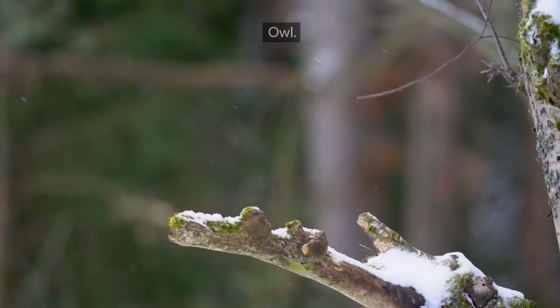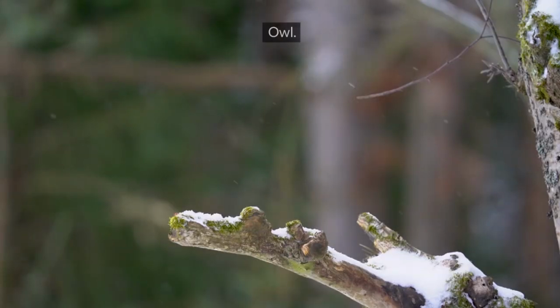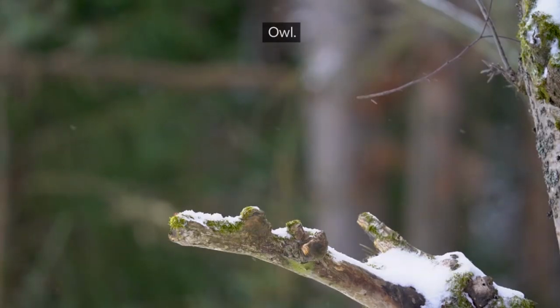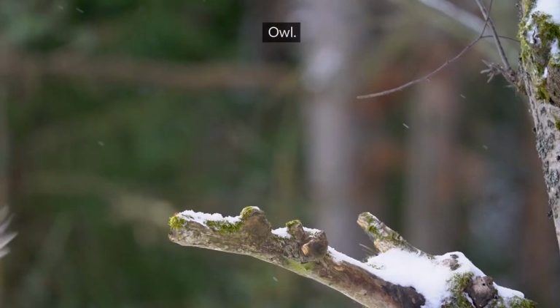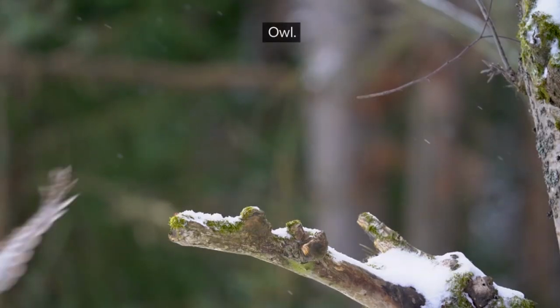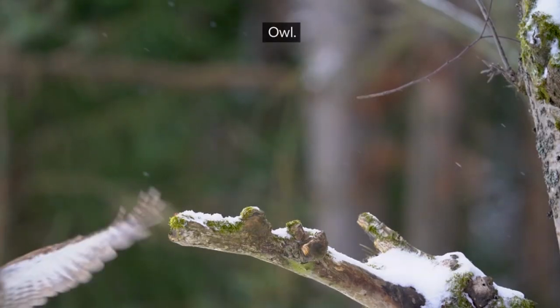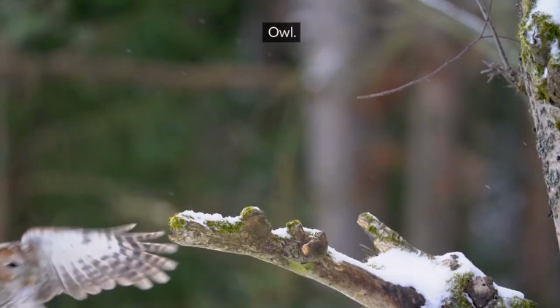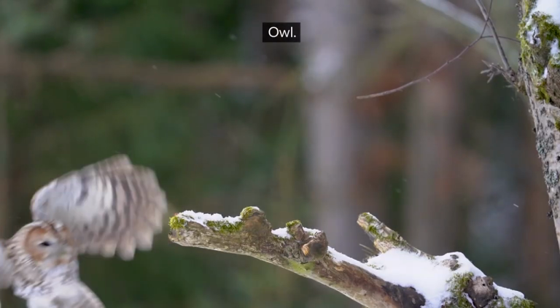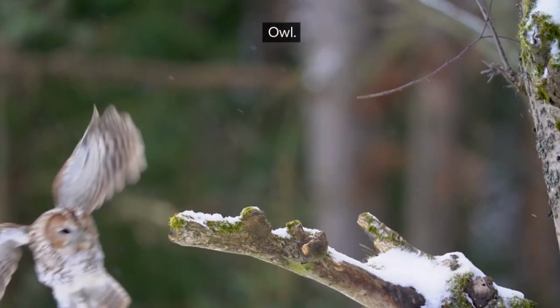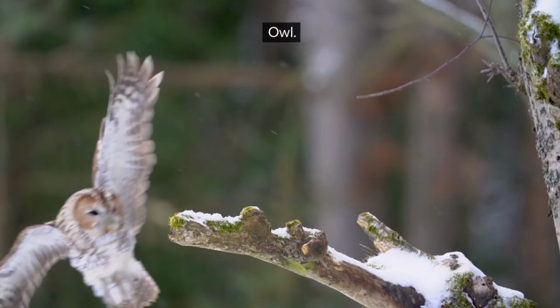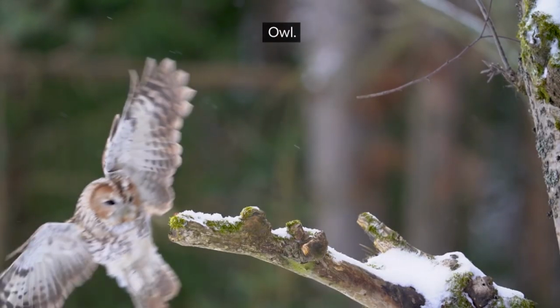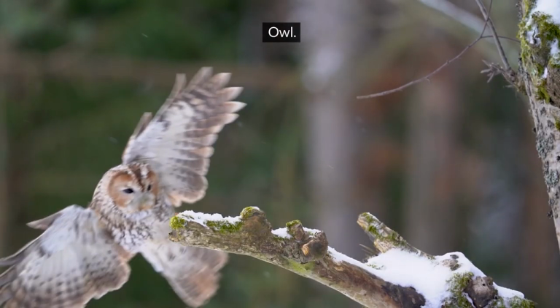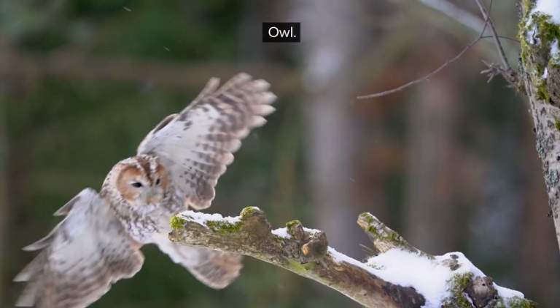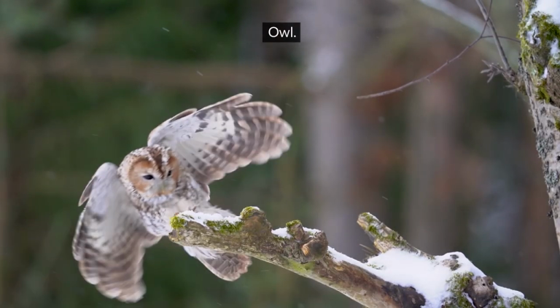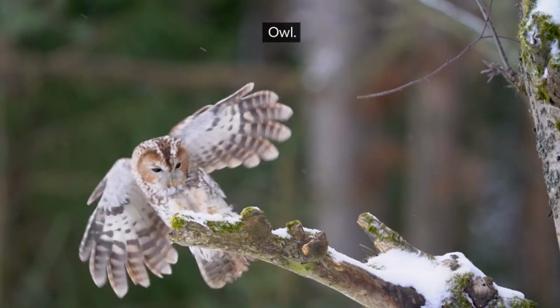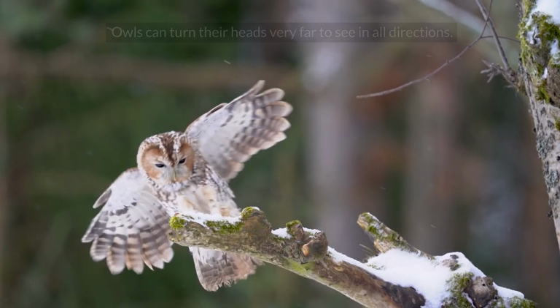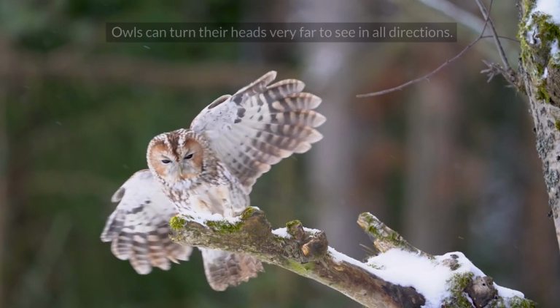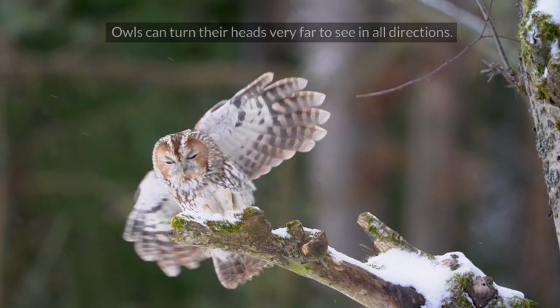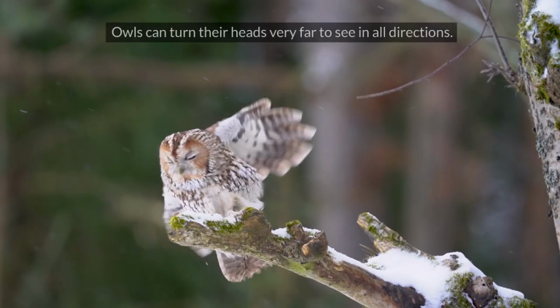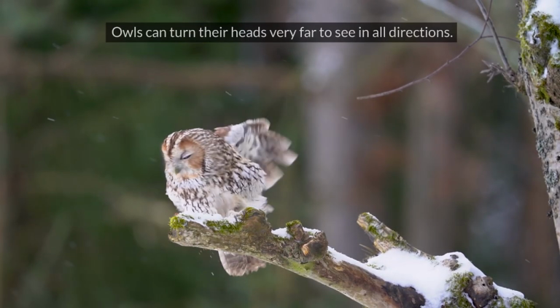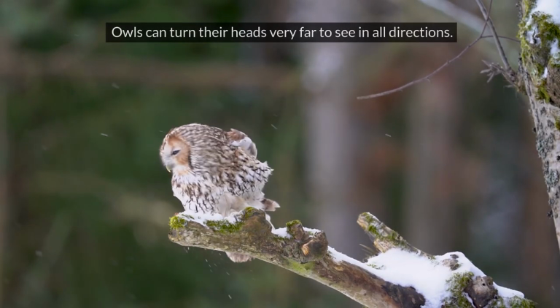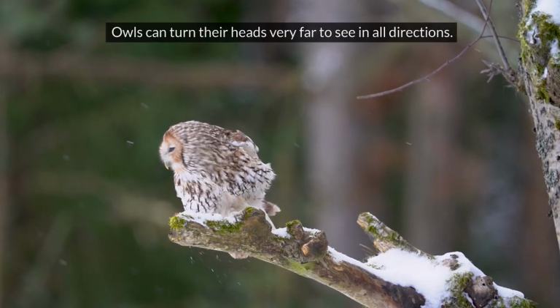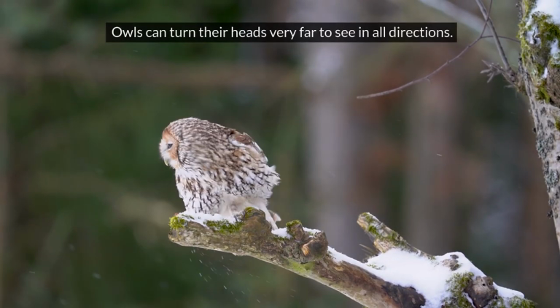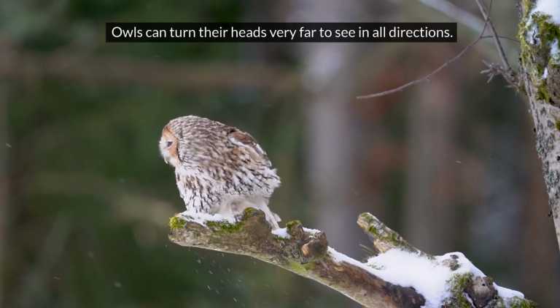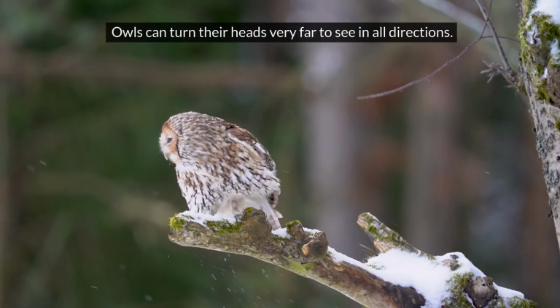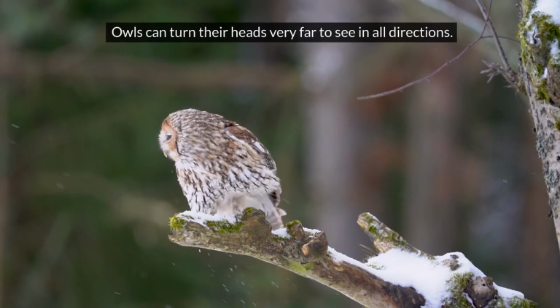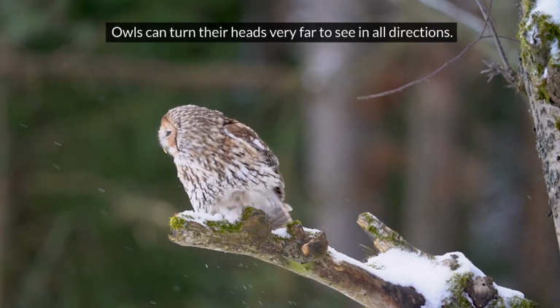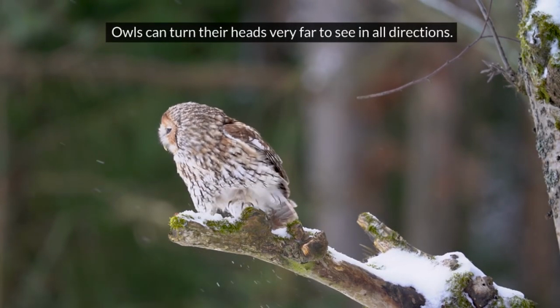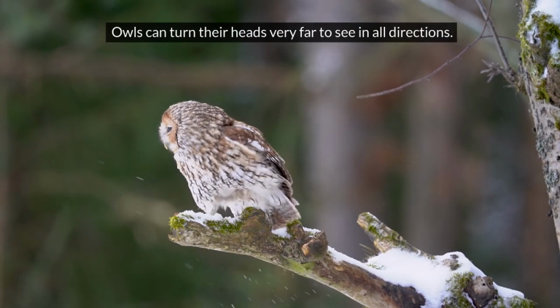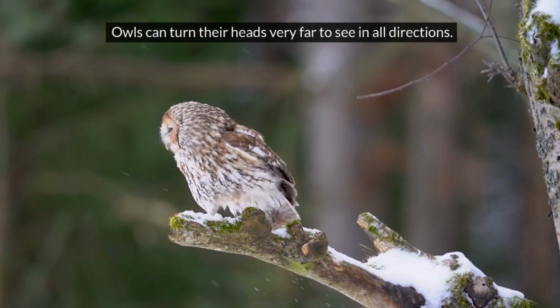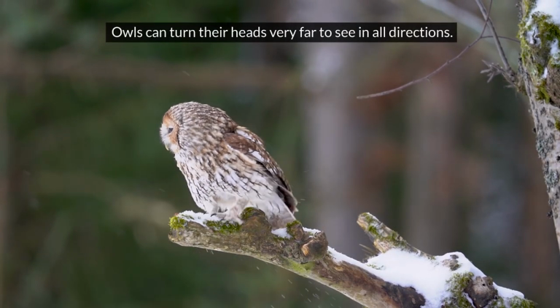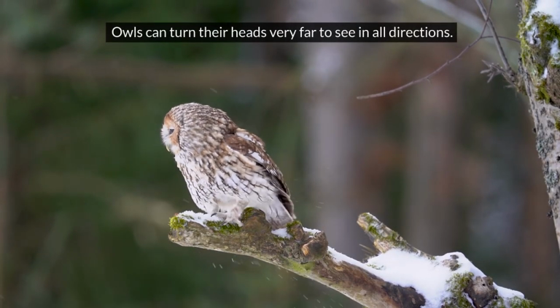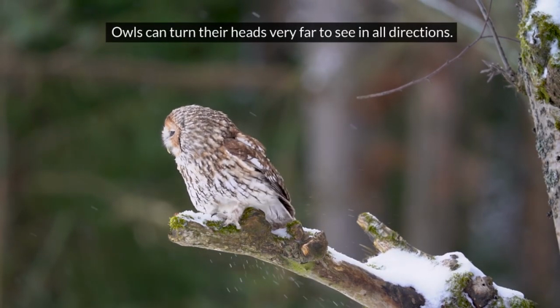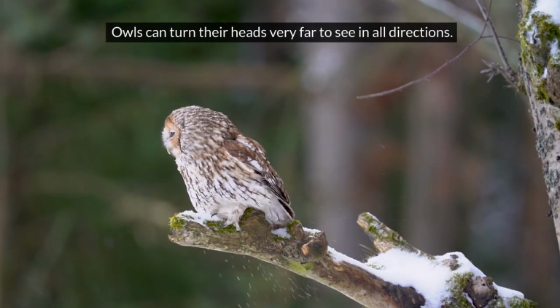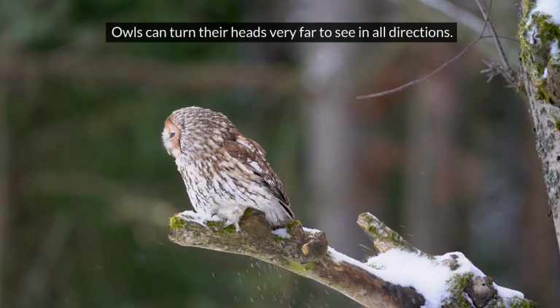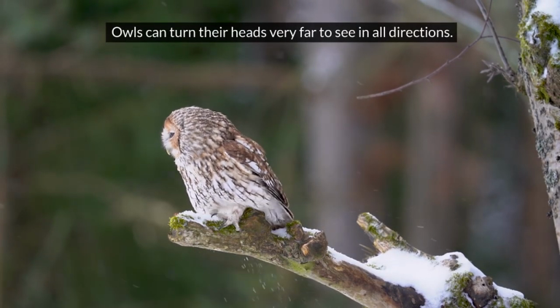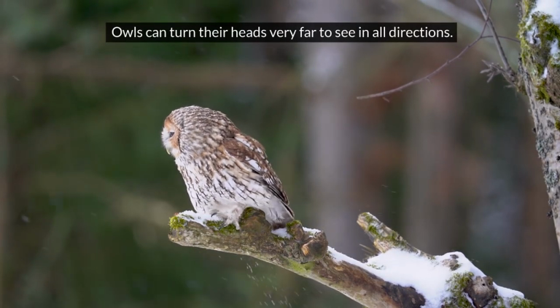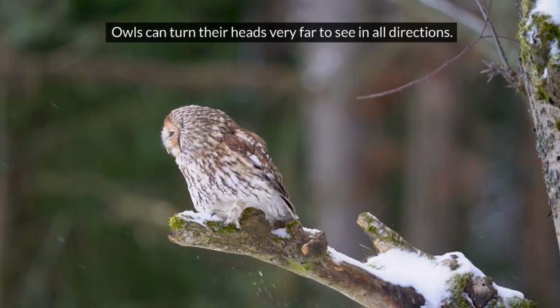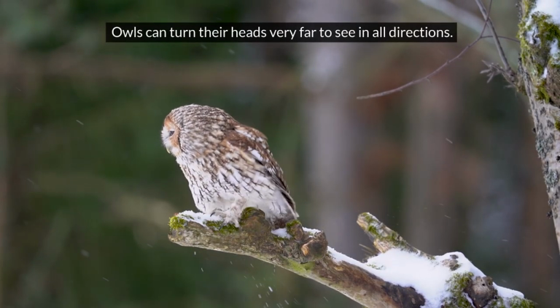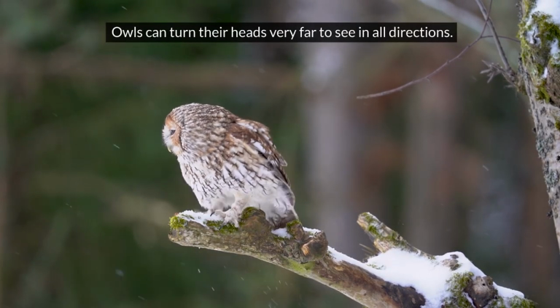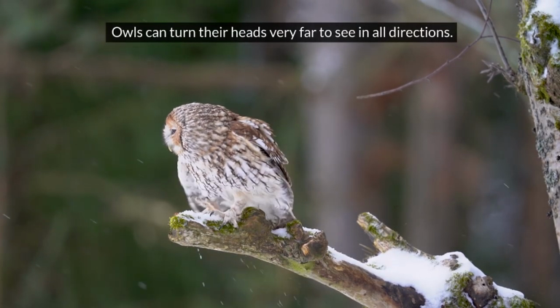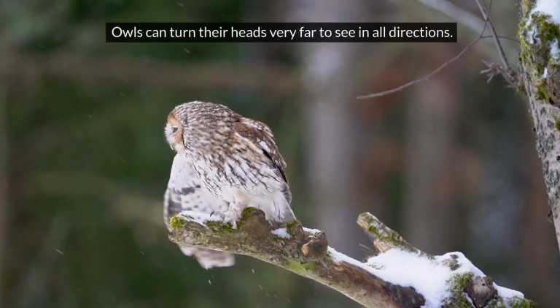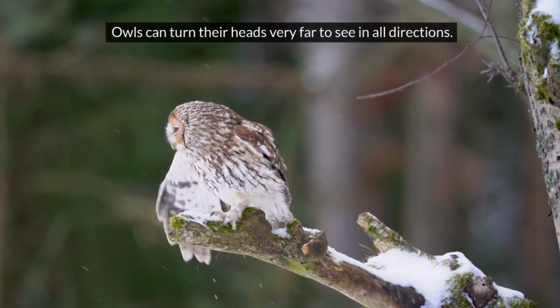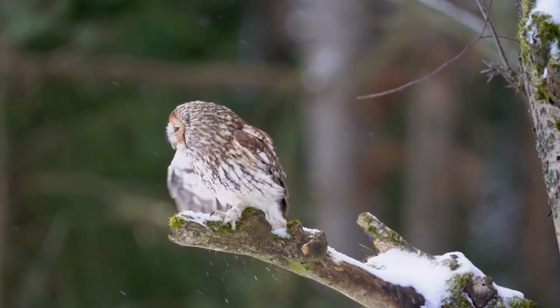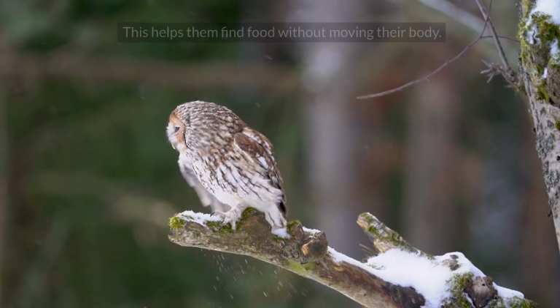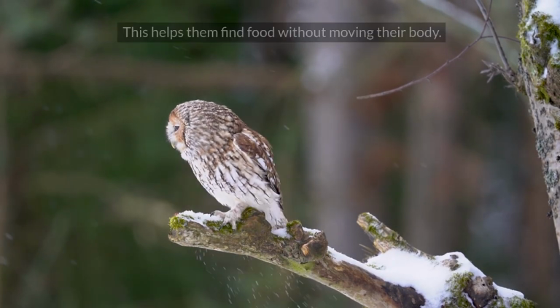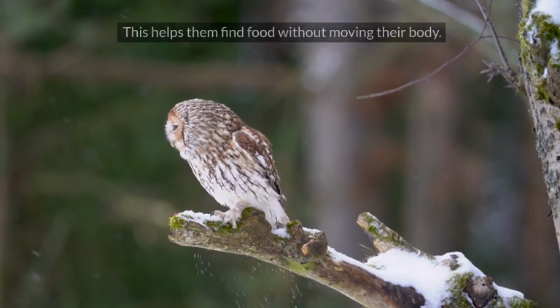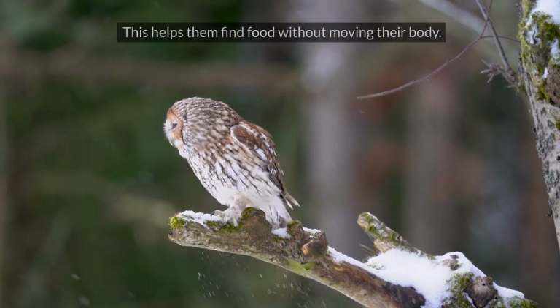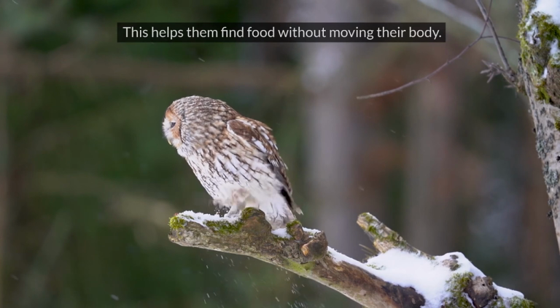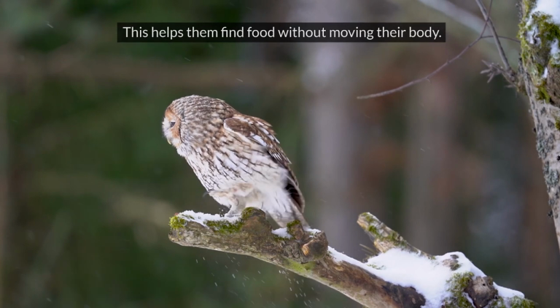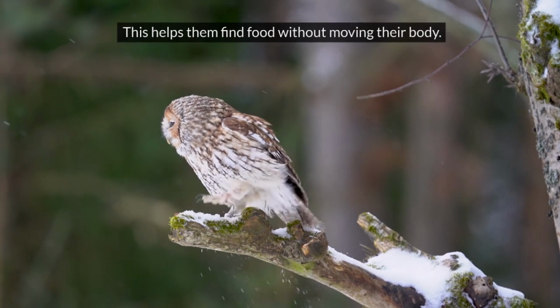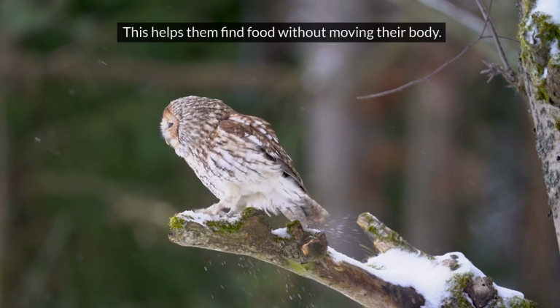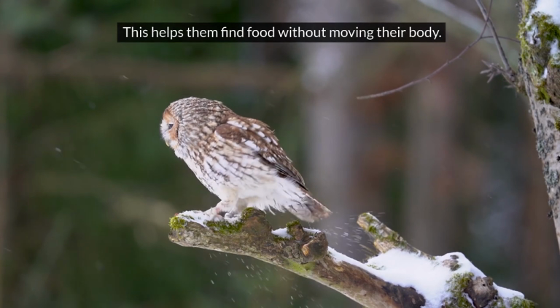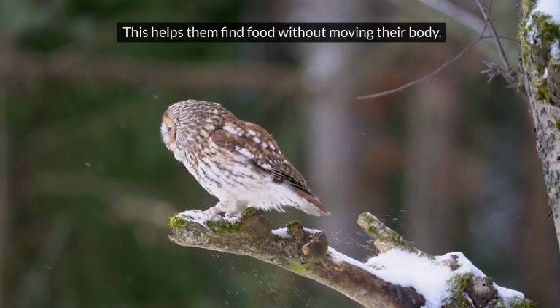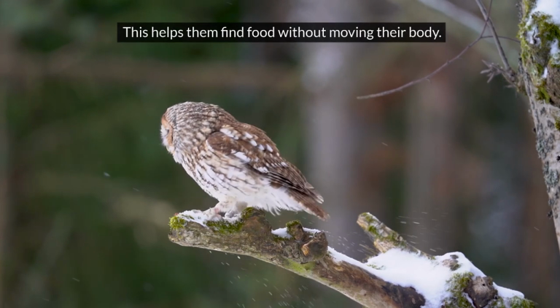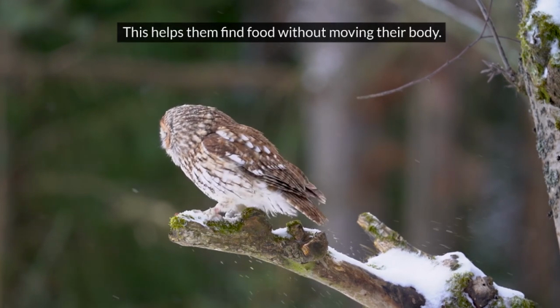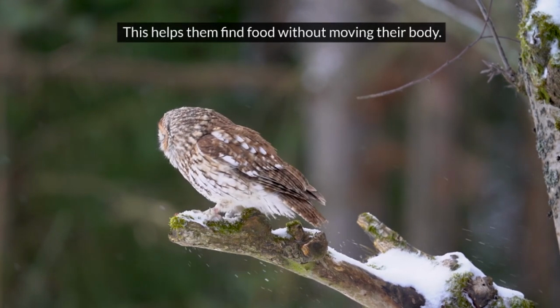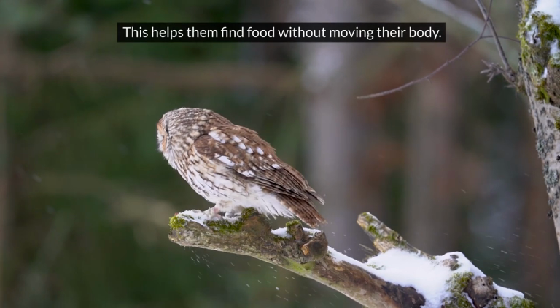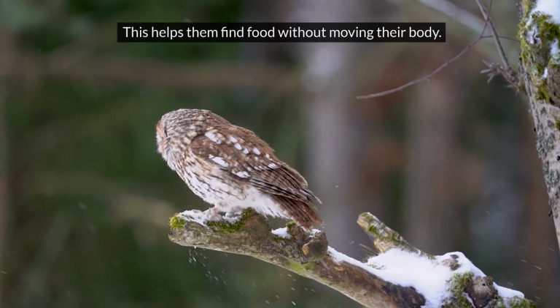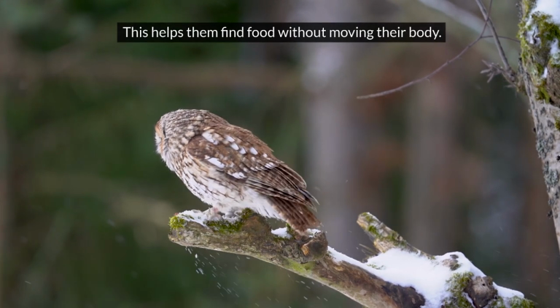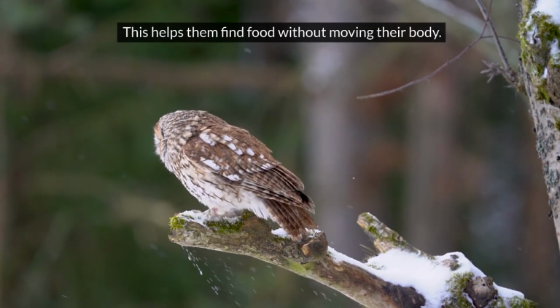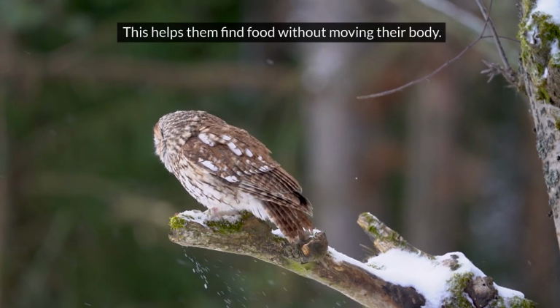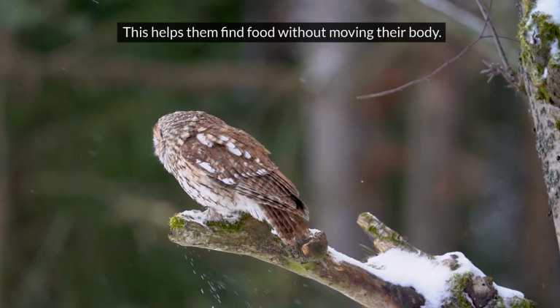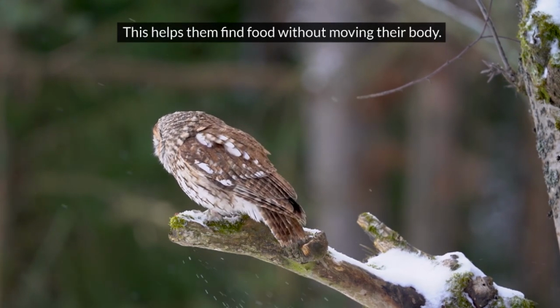Owl. Owls can turn their heads very far to see in all directions. This helps them find food without moving their body.